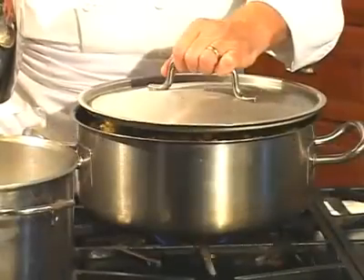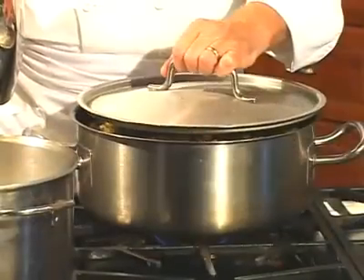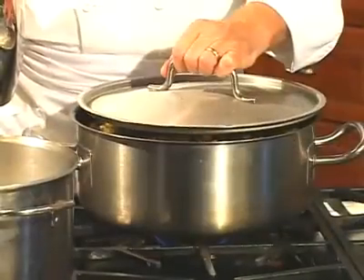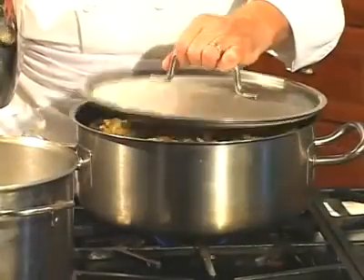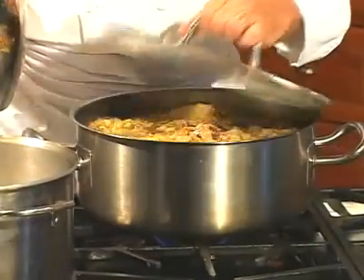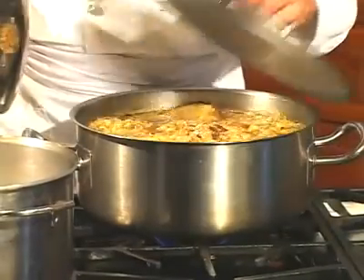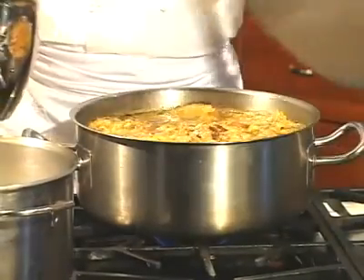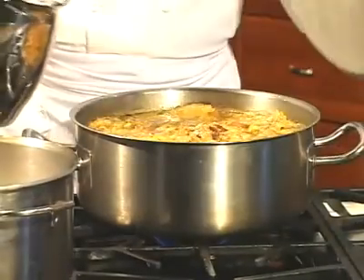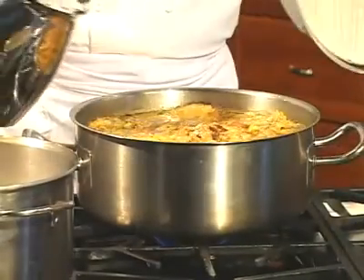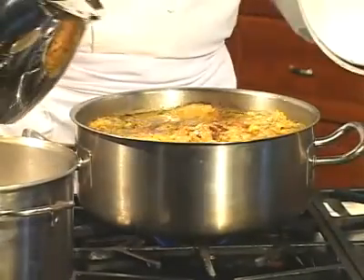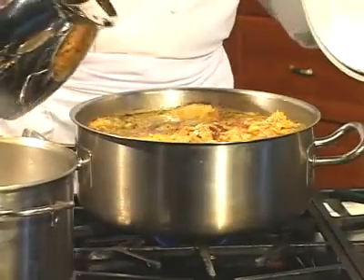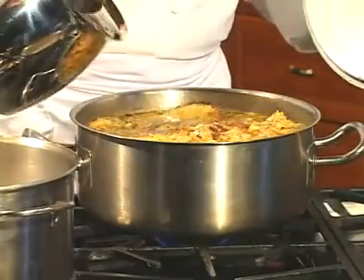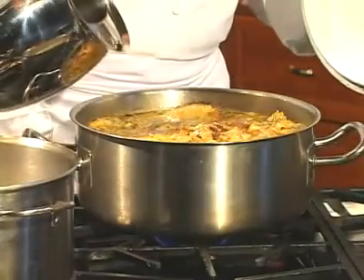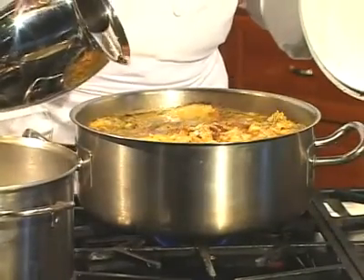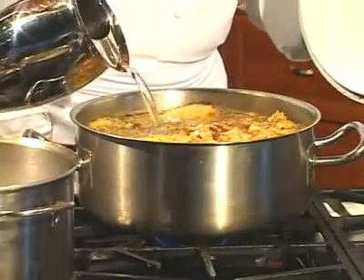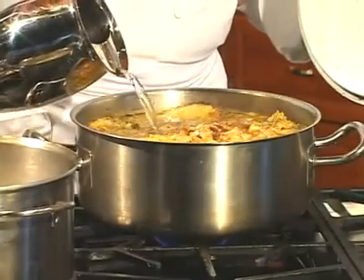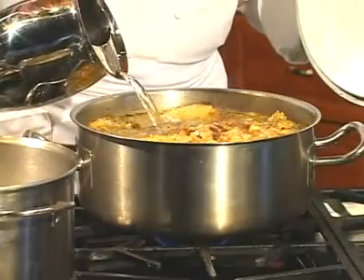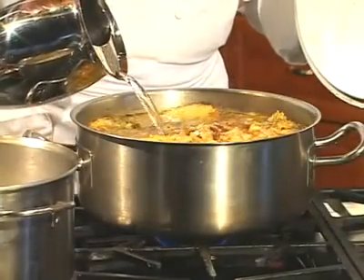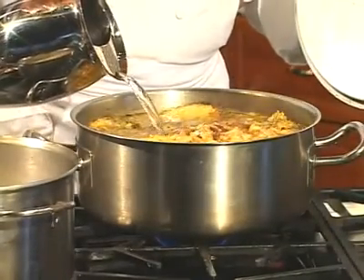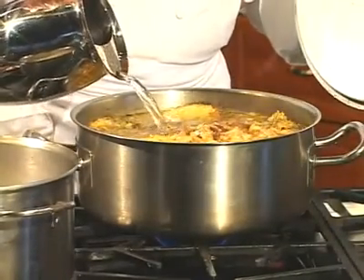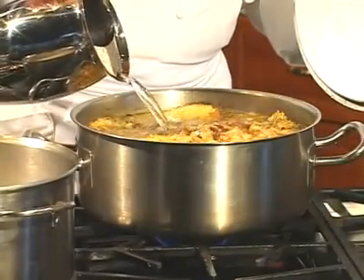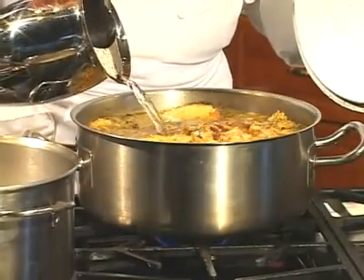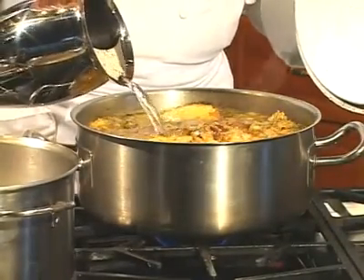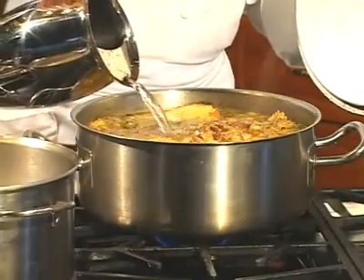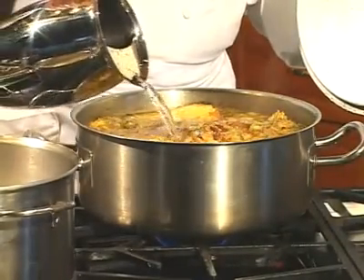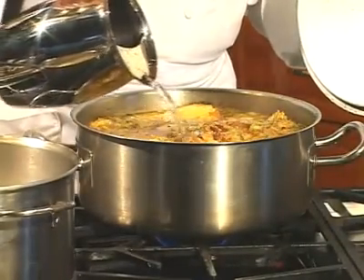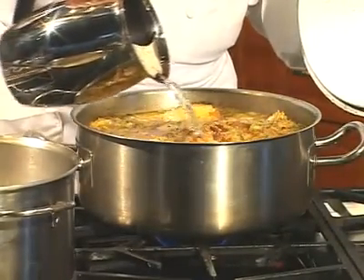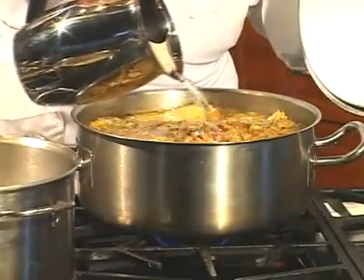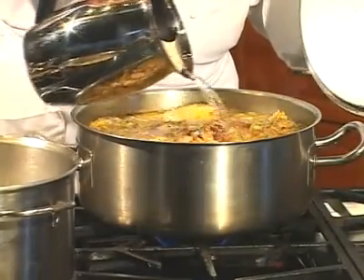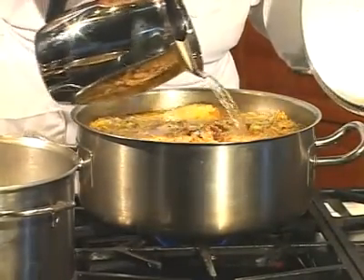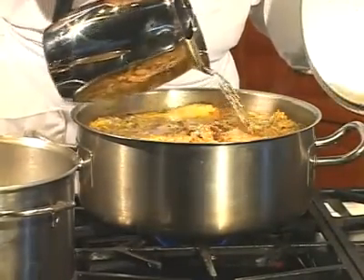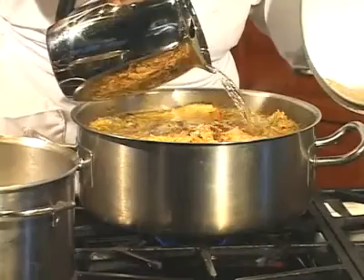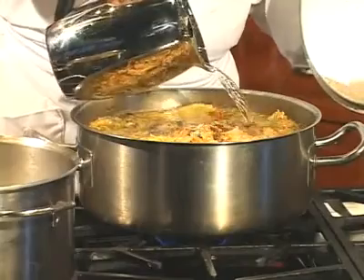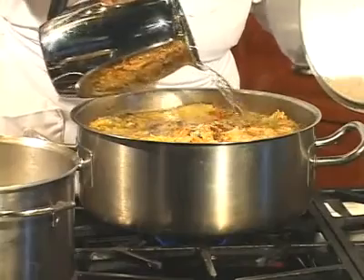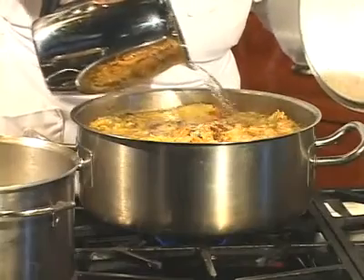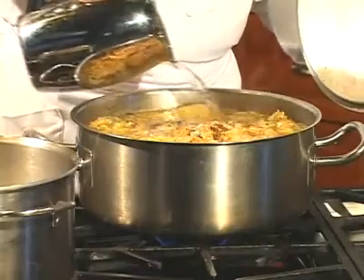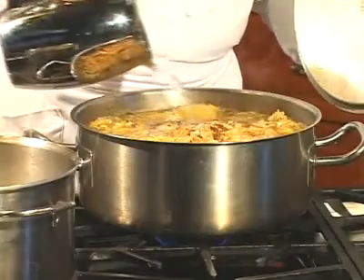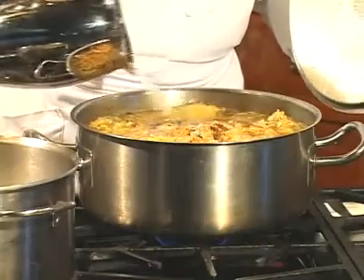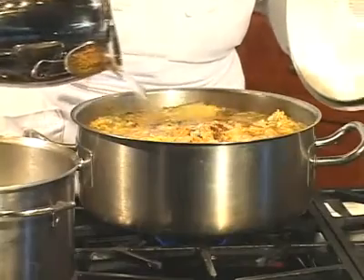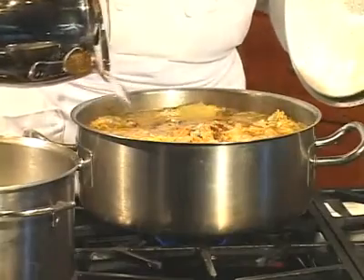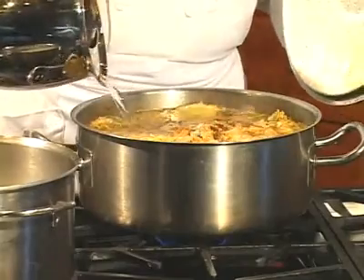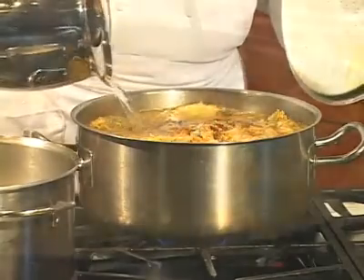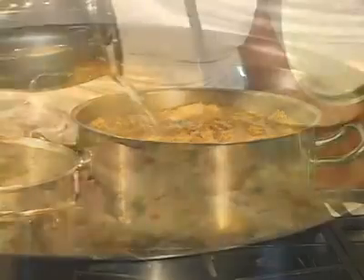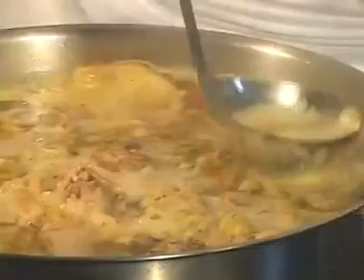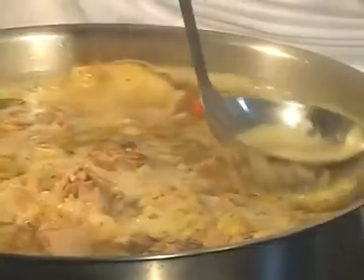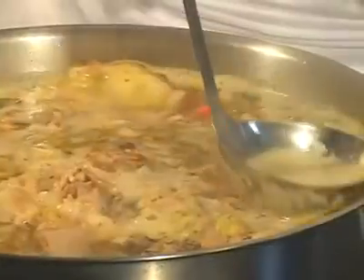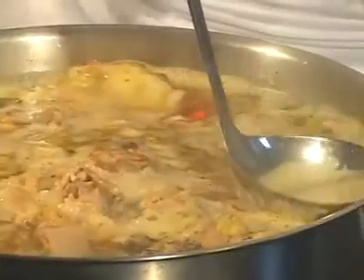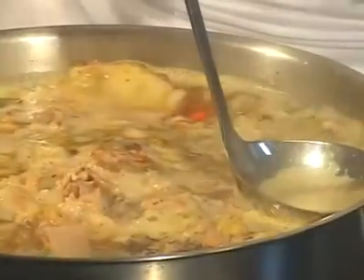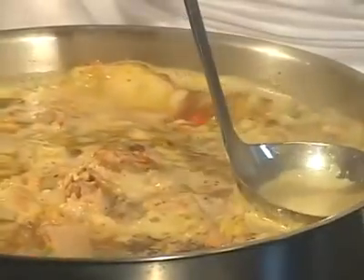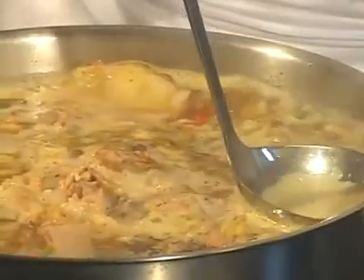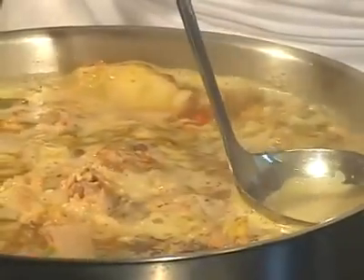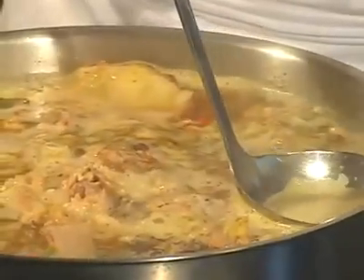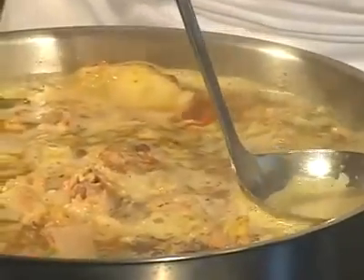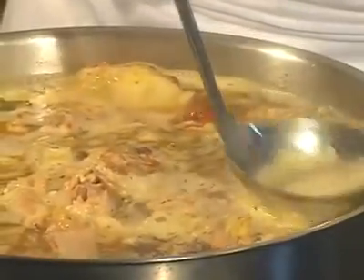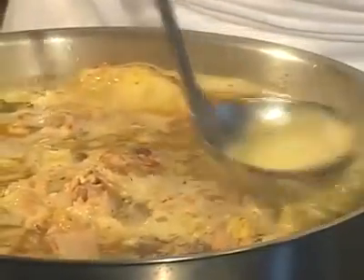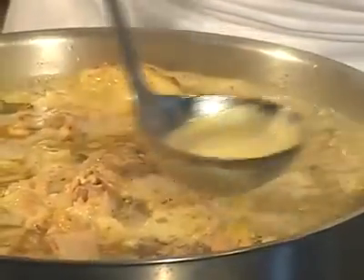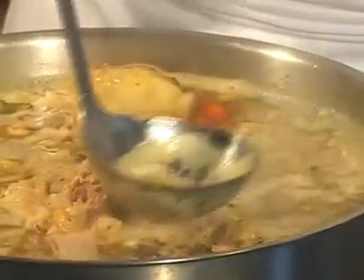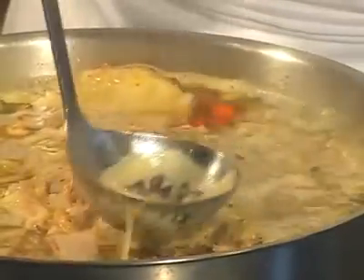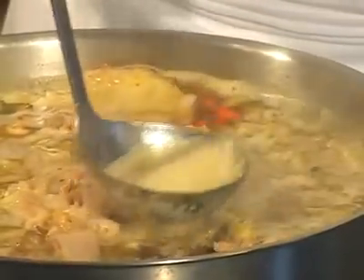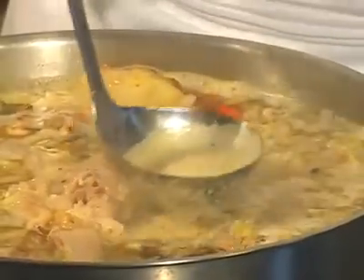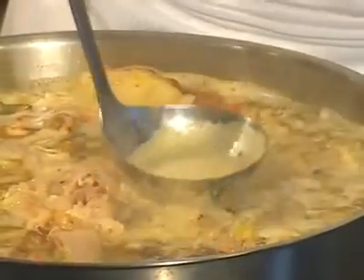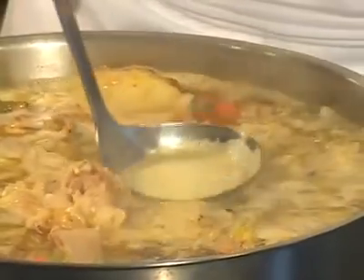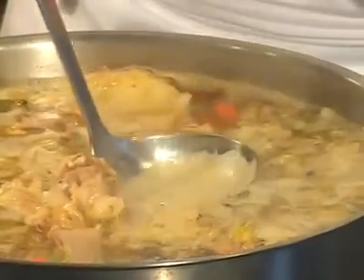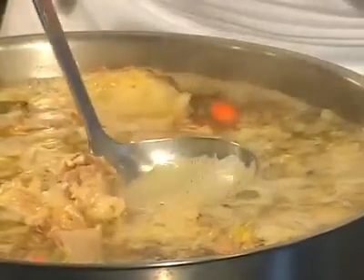Periodically add a little extra water to replace what evaporates or boils off. Skim off the foam as the stock cooks.